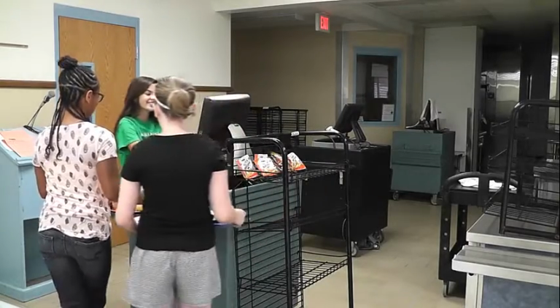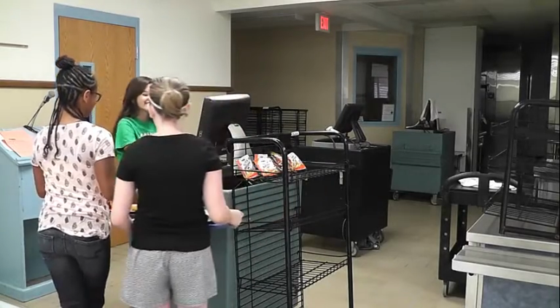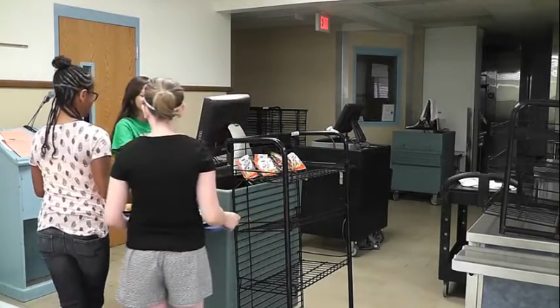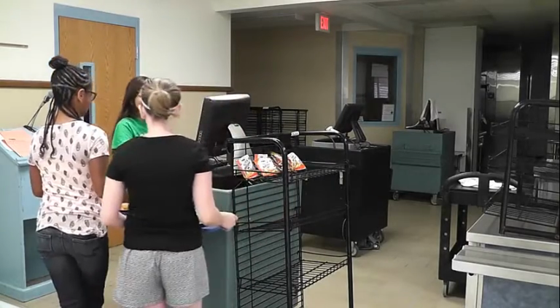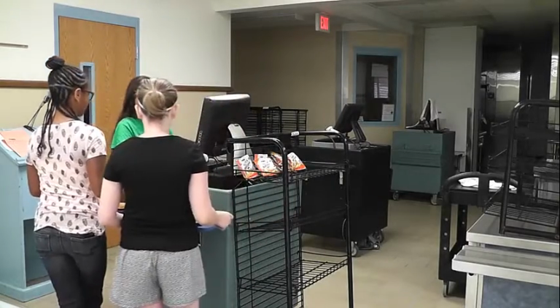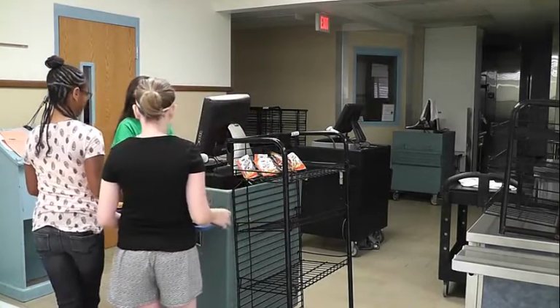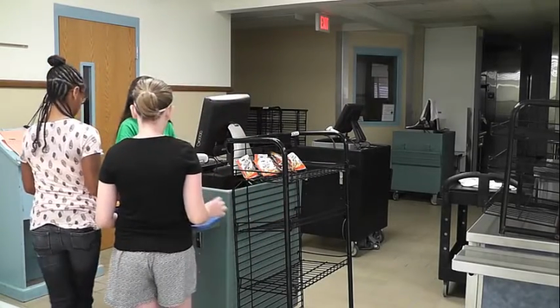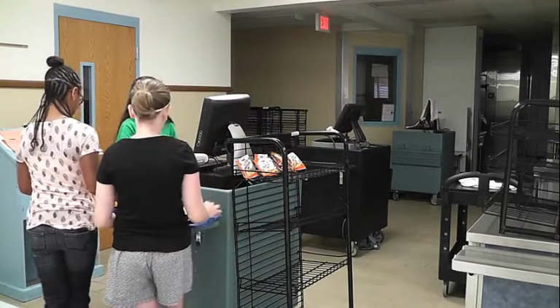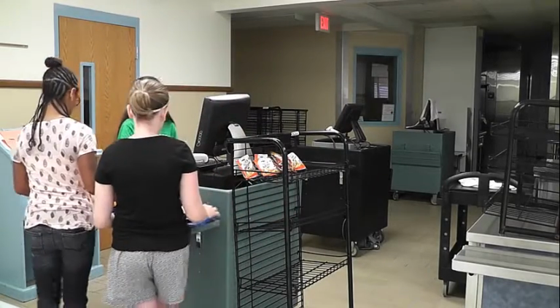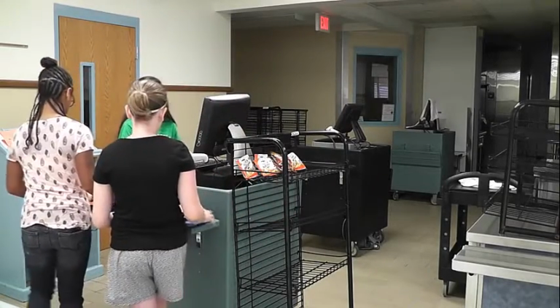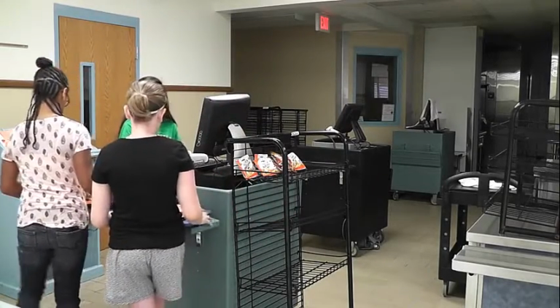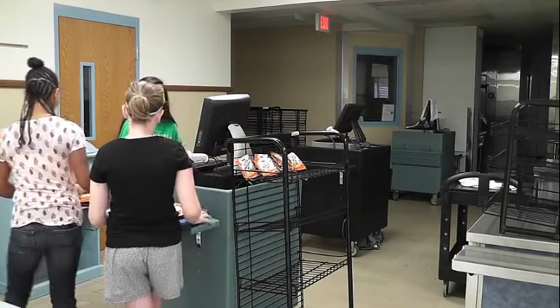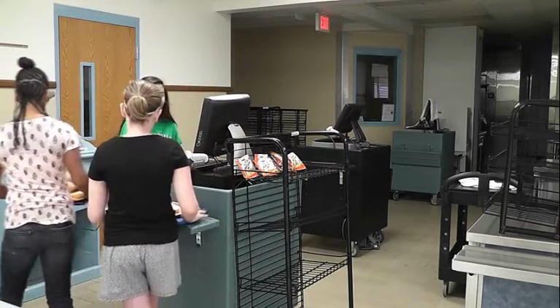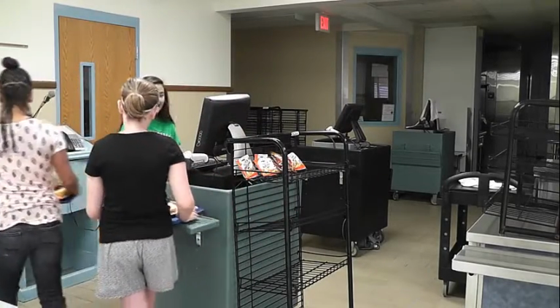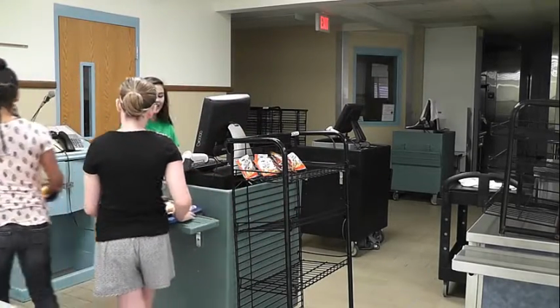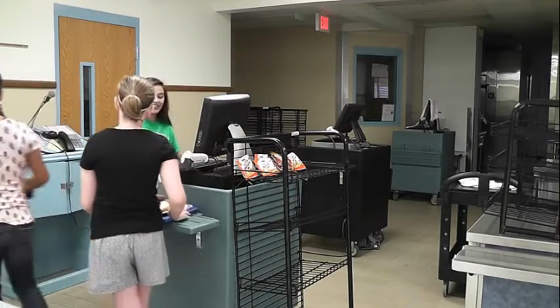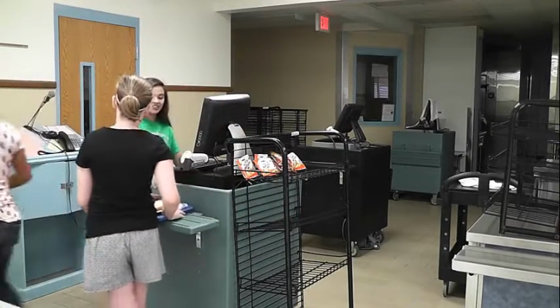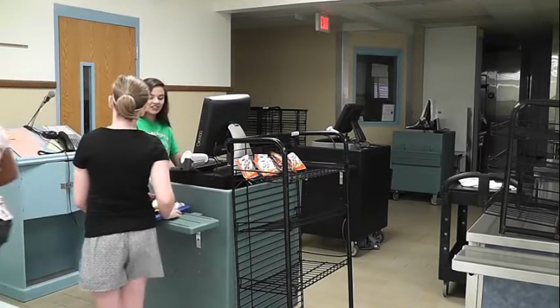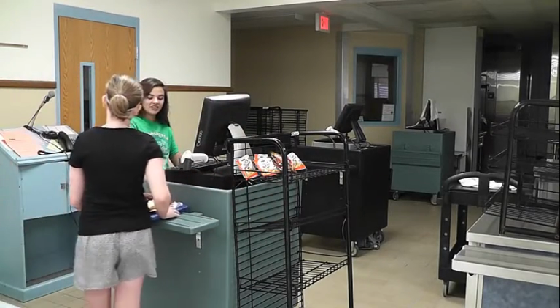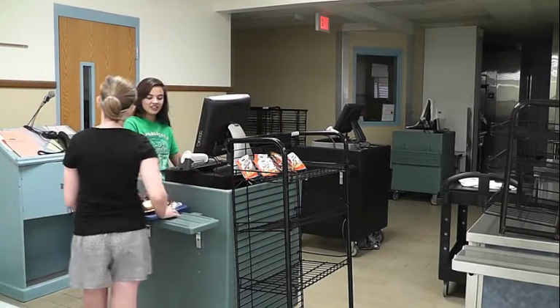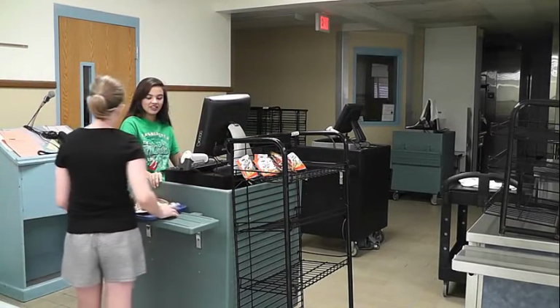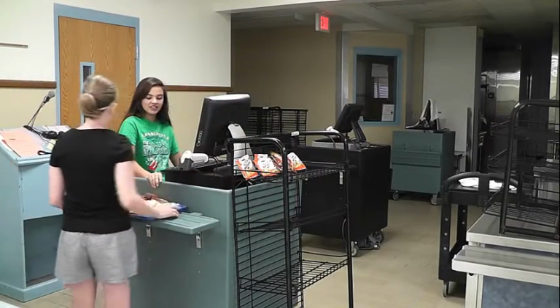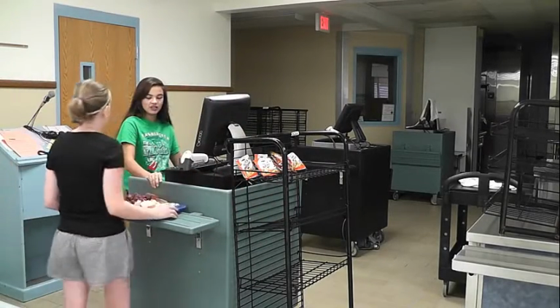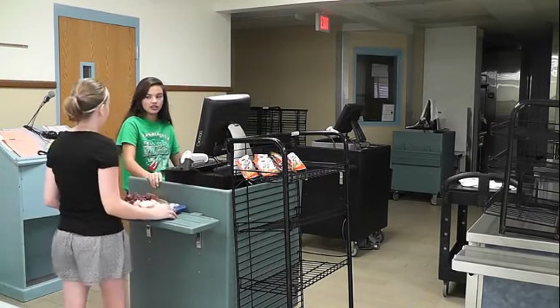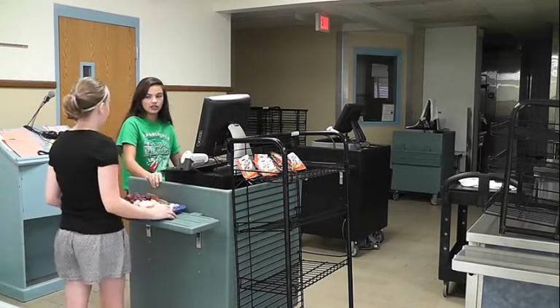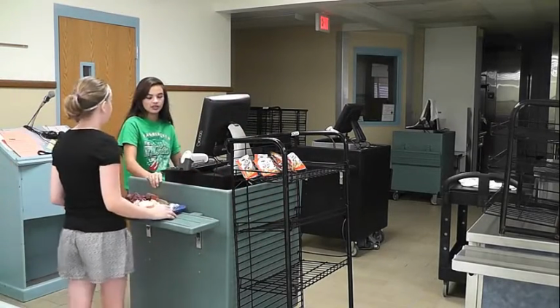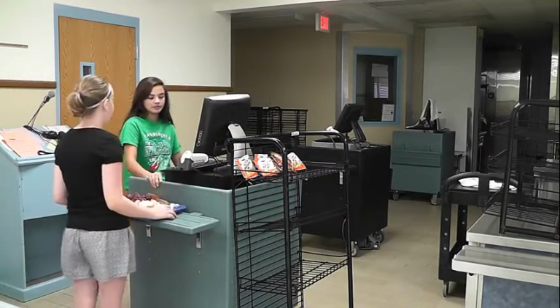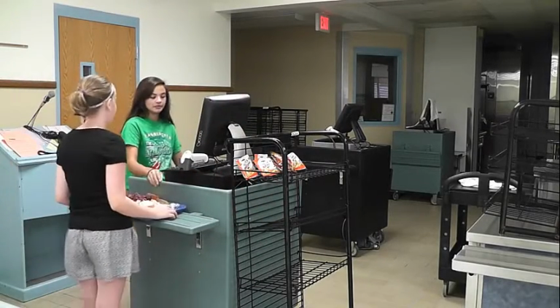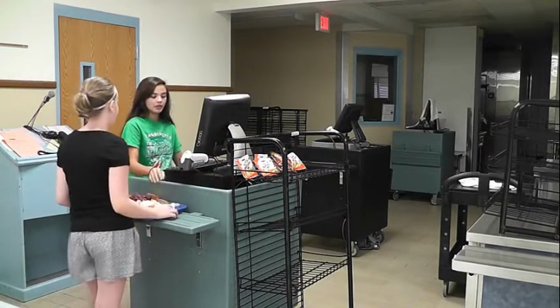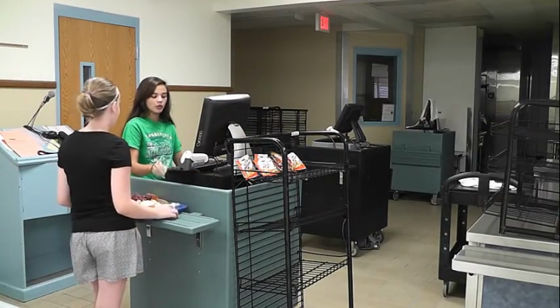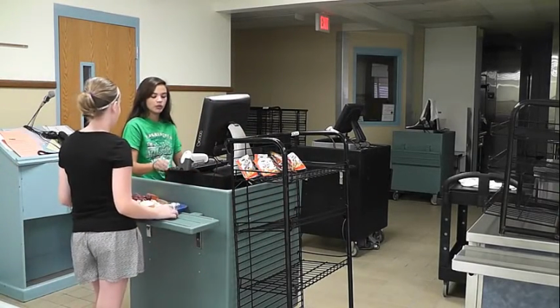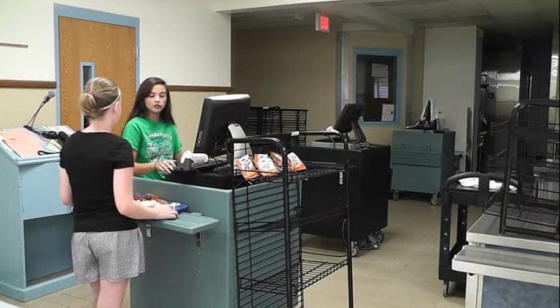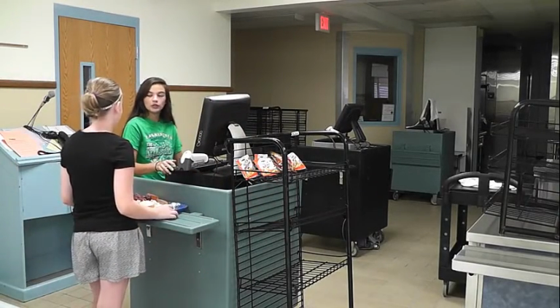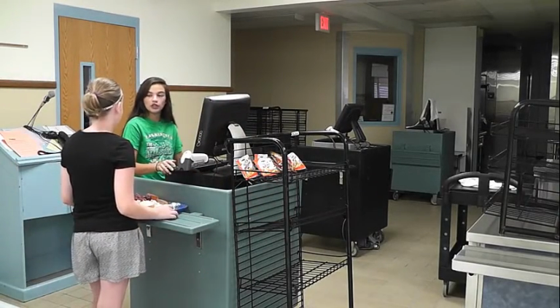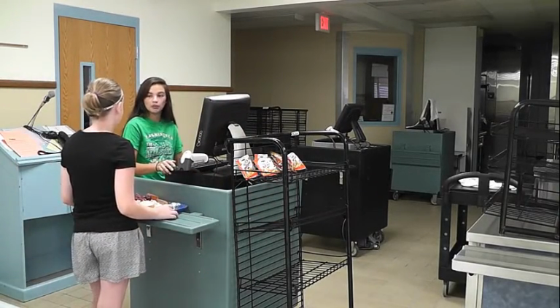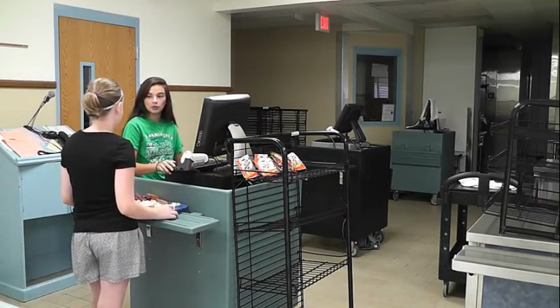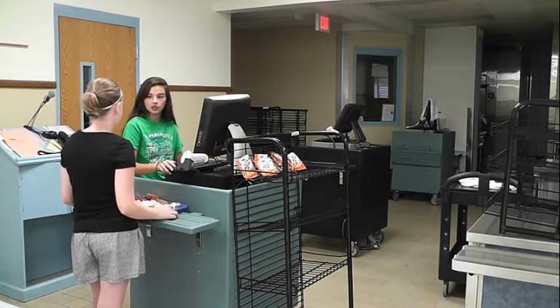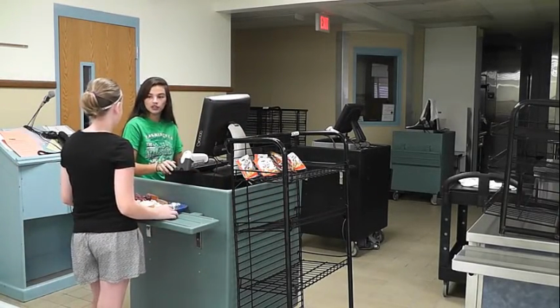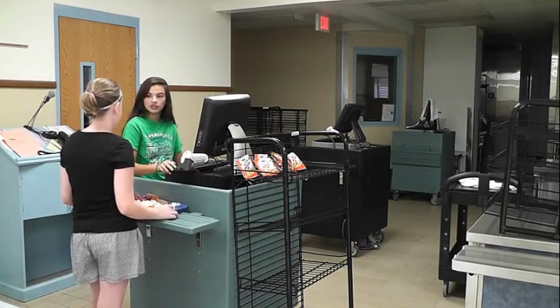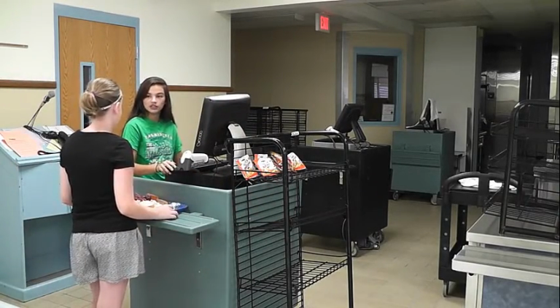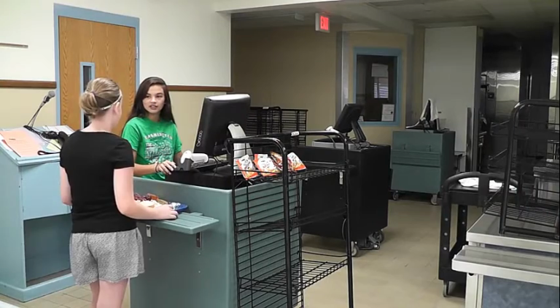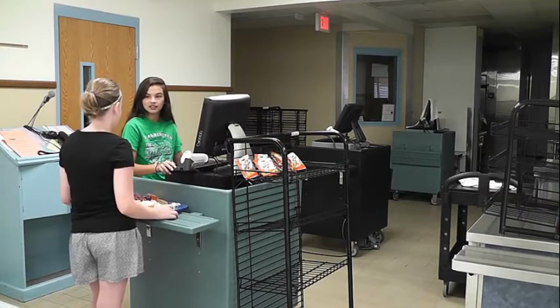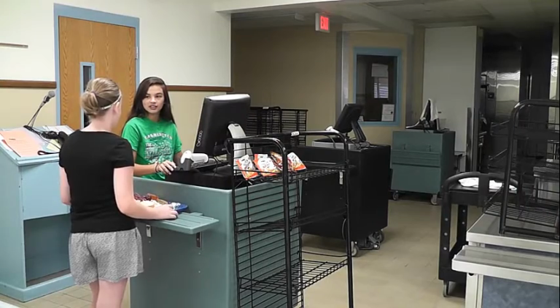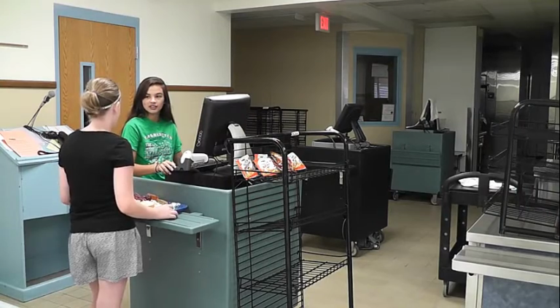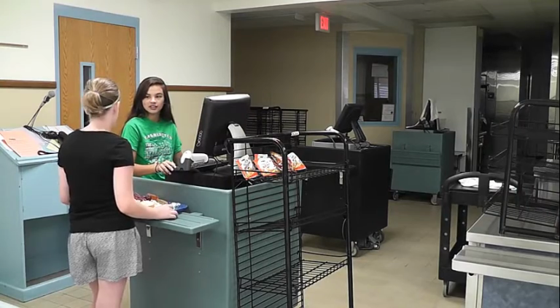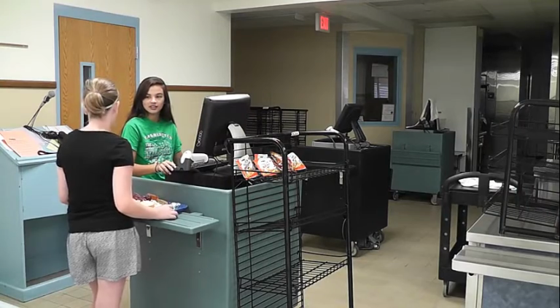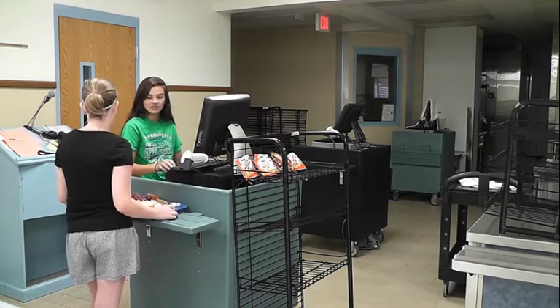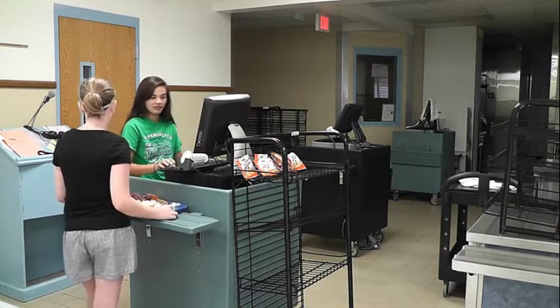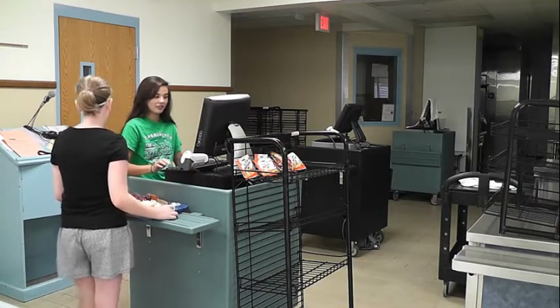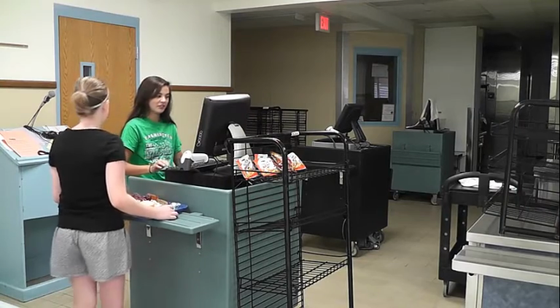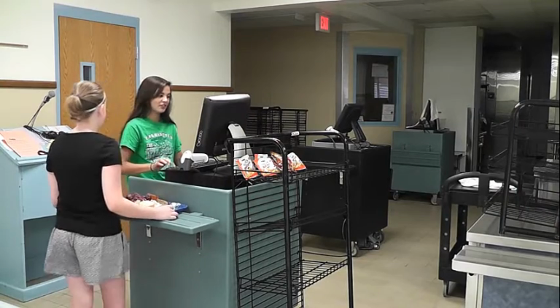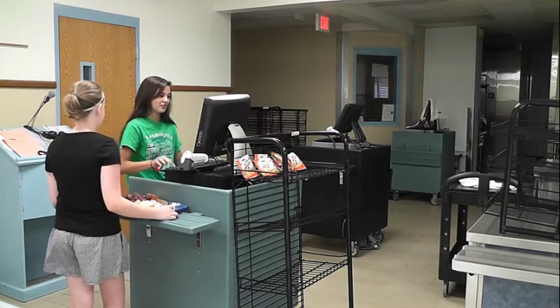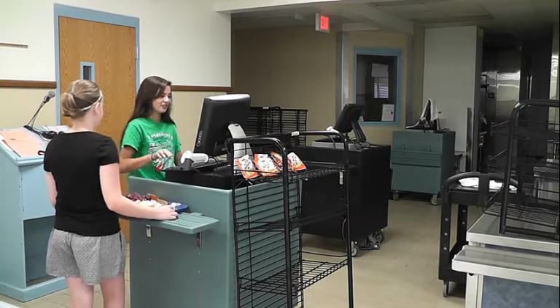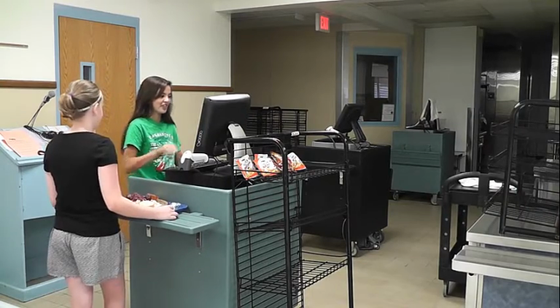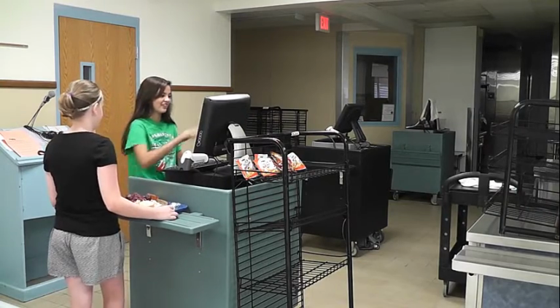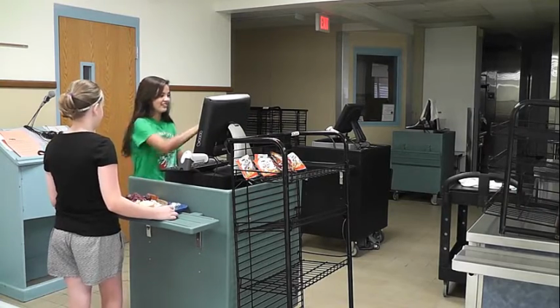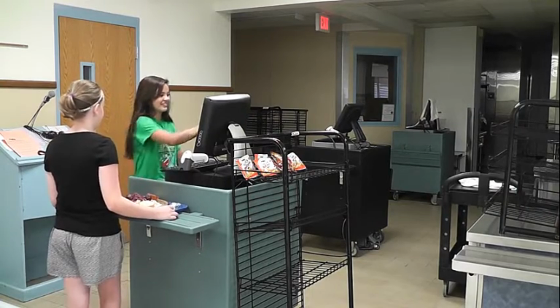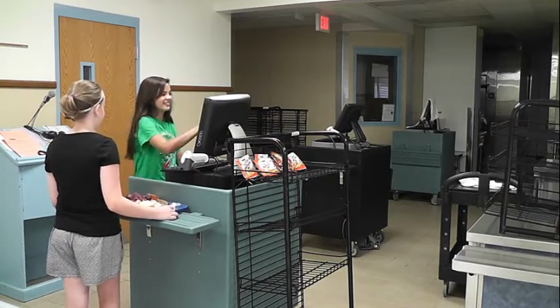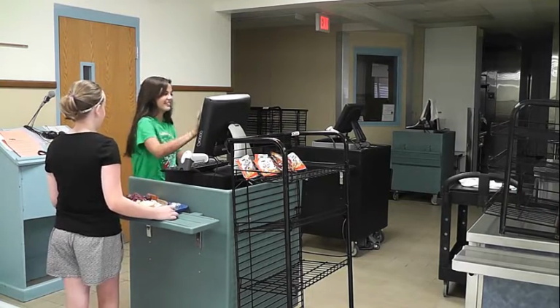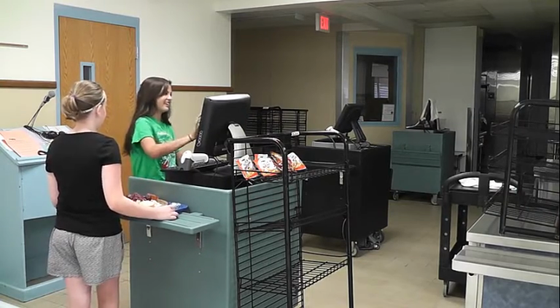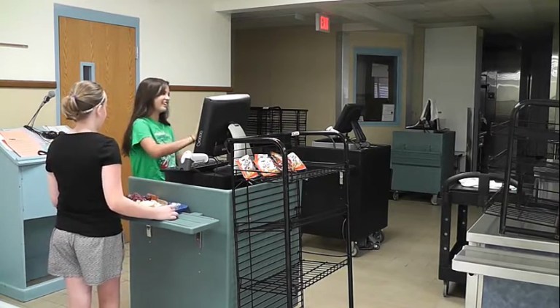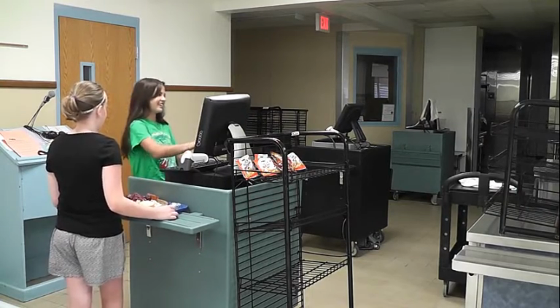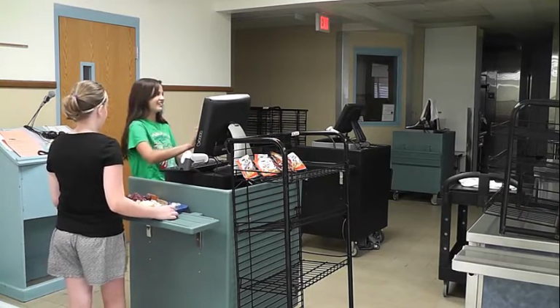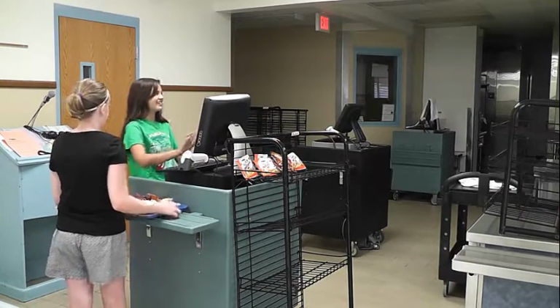Once you have all your food, you check out. If you have your ID, you check out with that. And if you don't, you tell the cashiers your ID number.